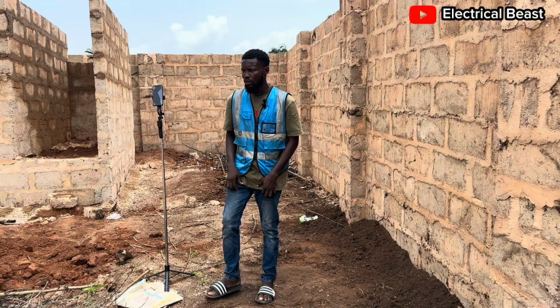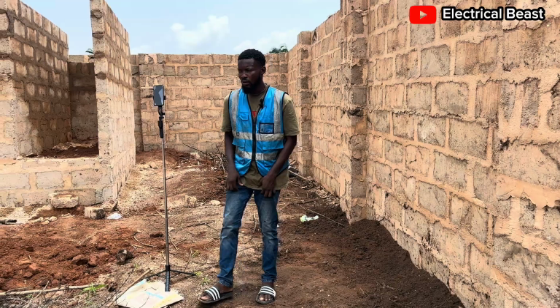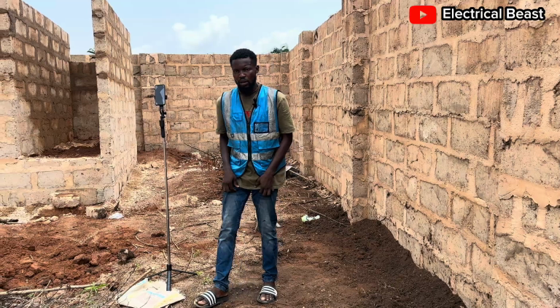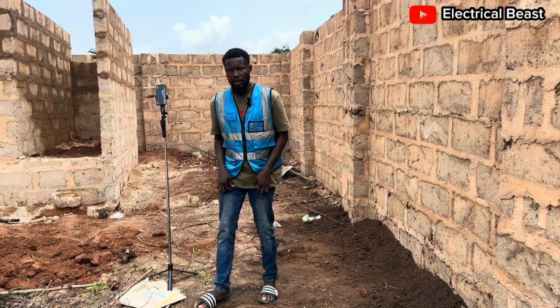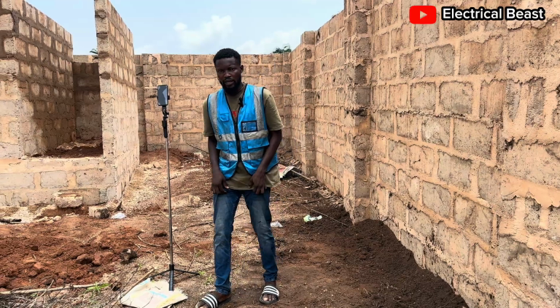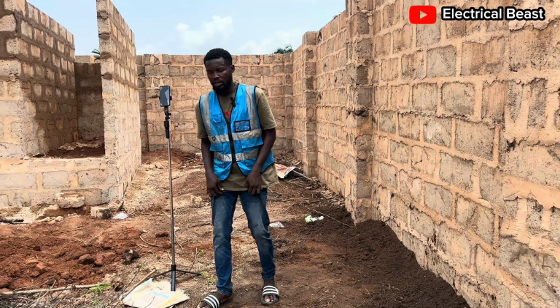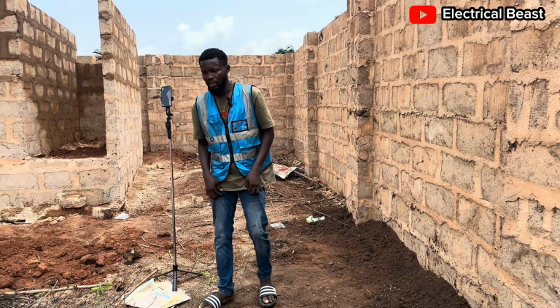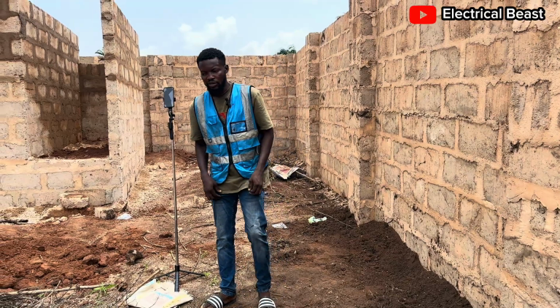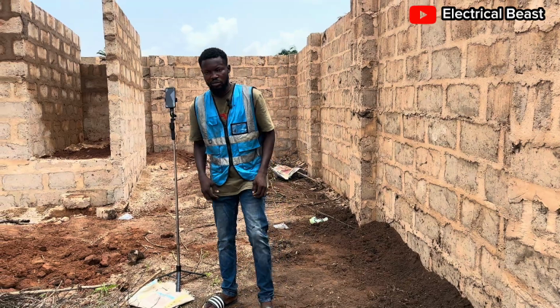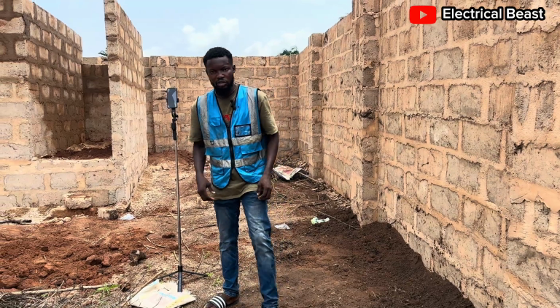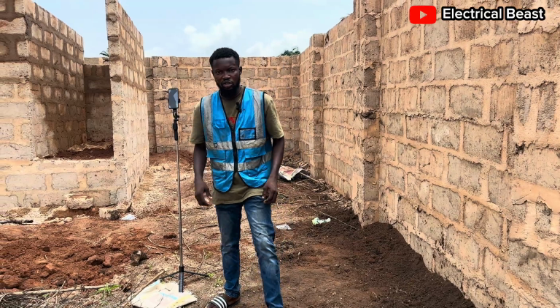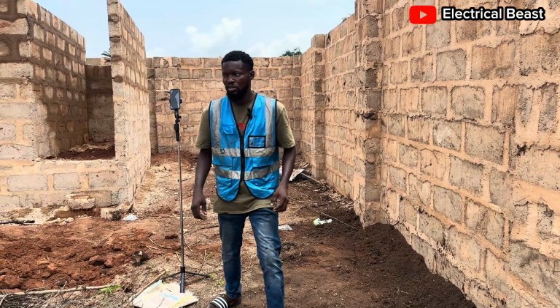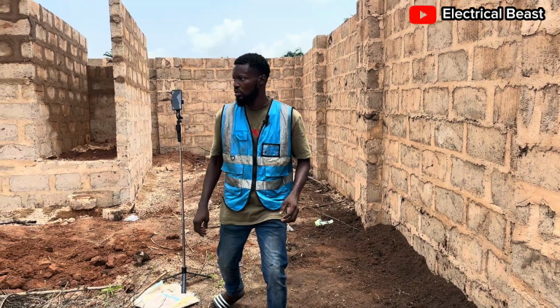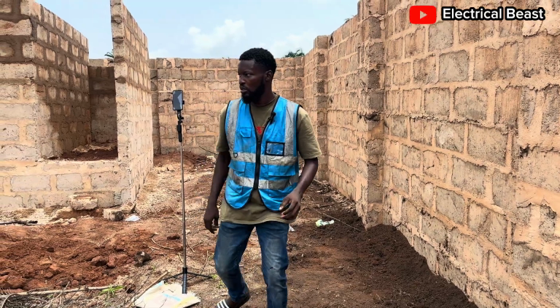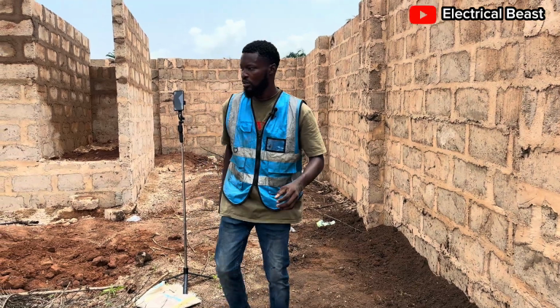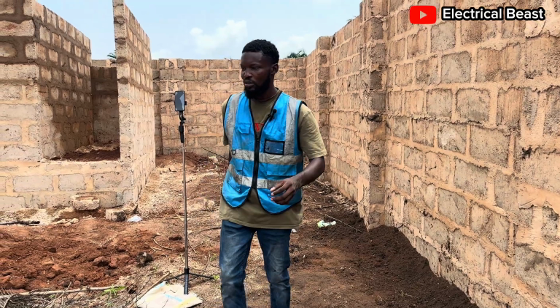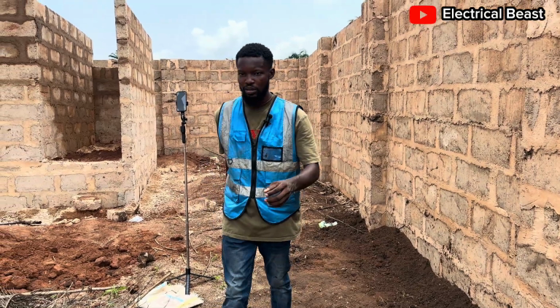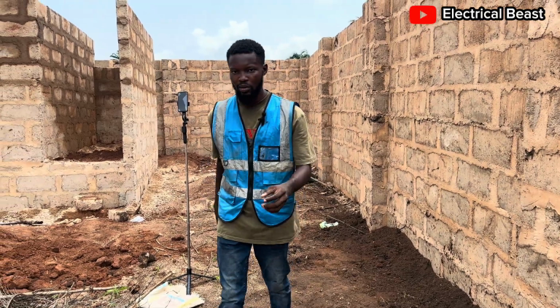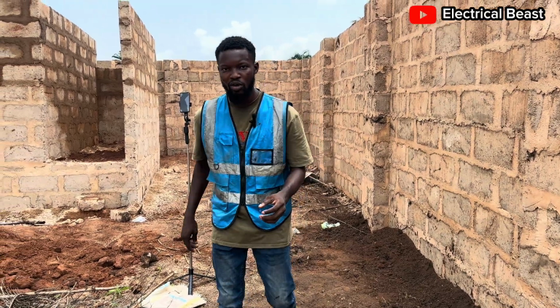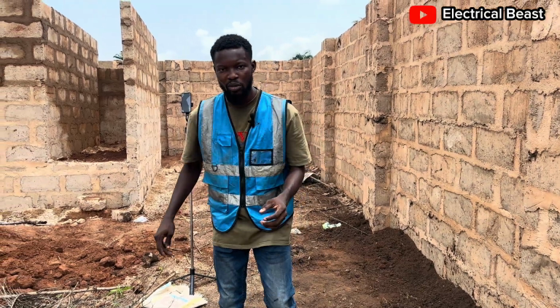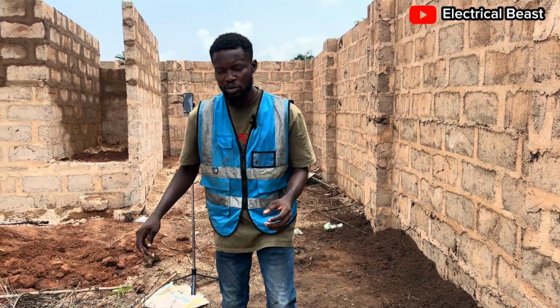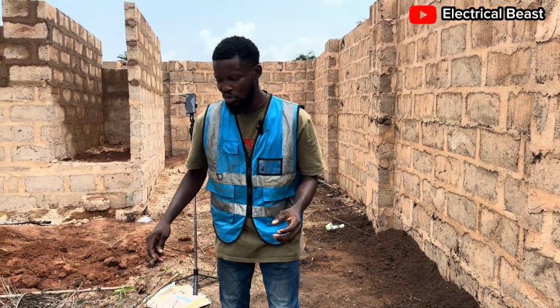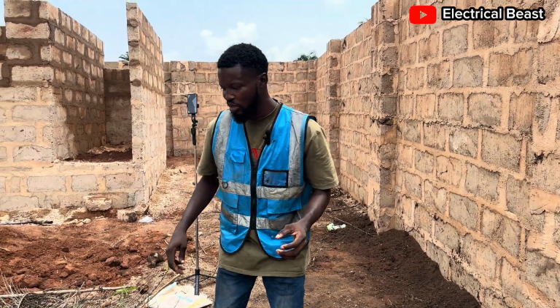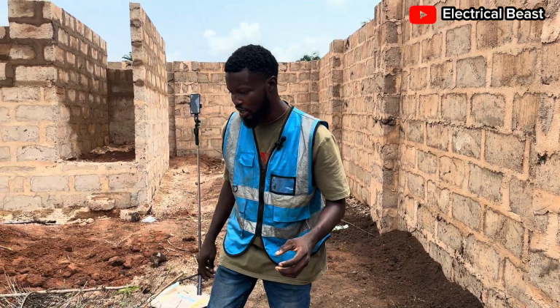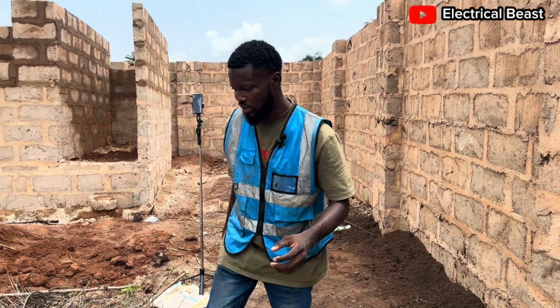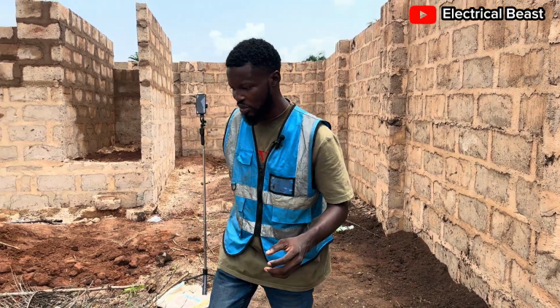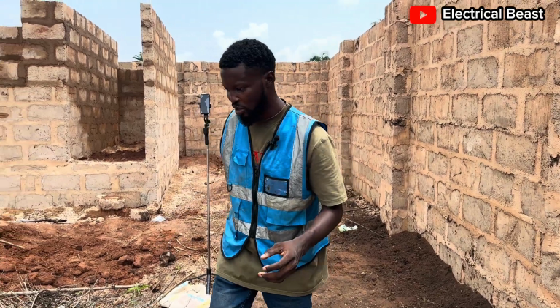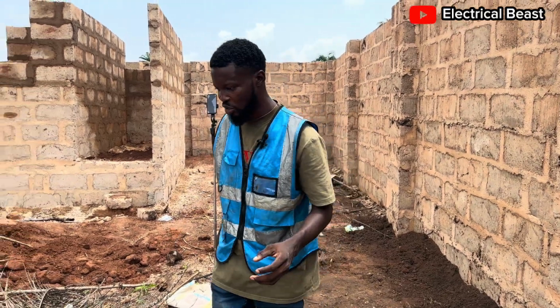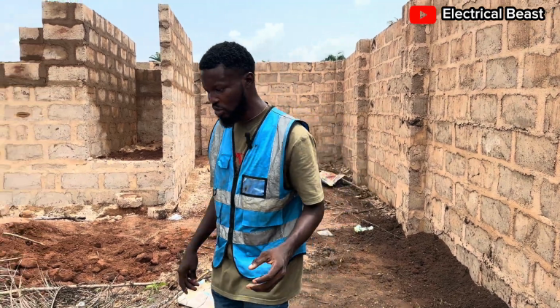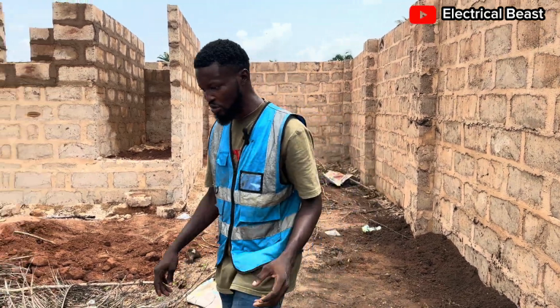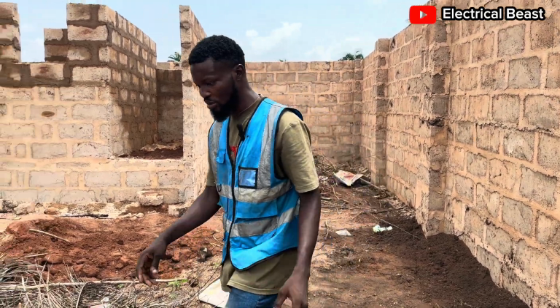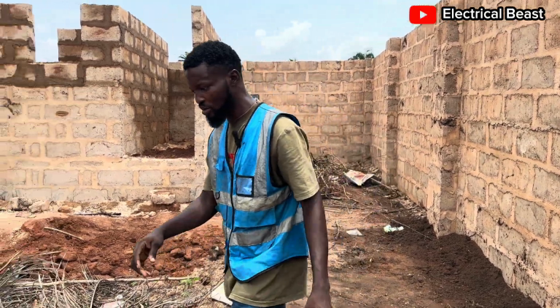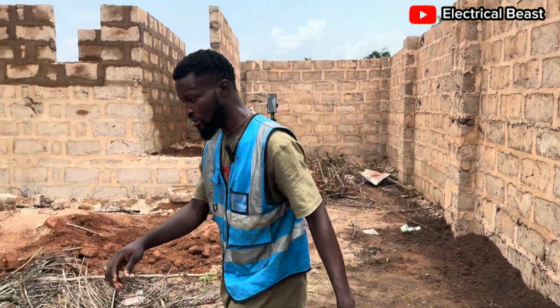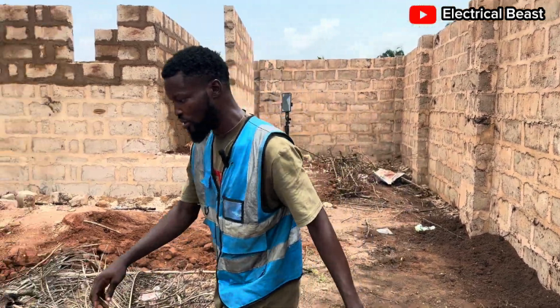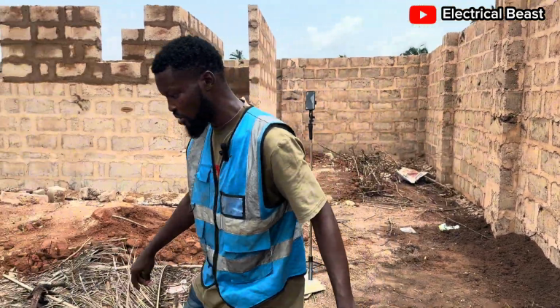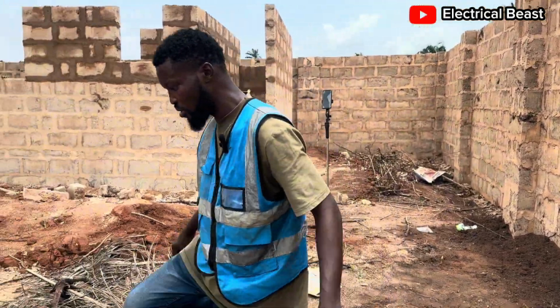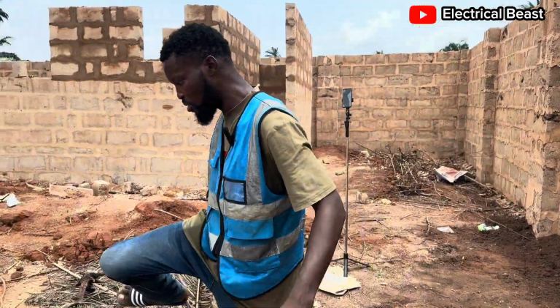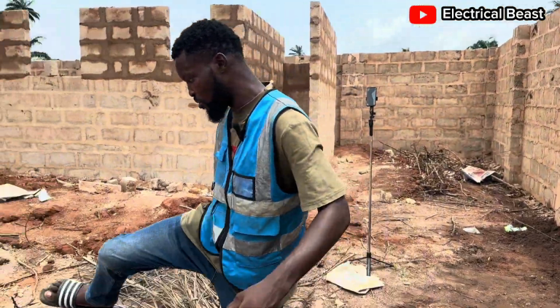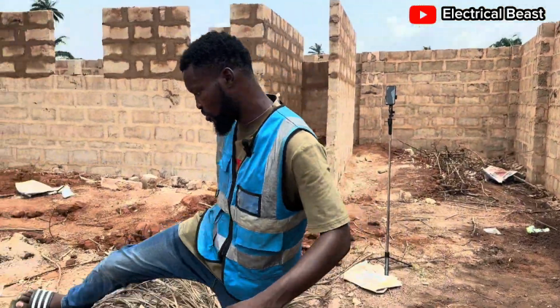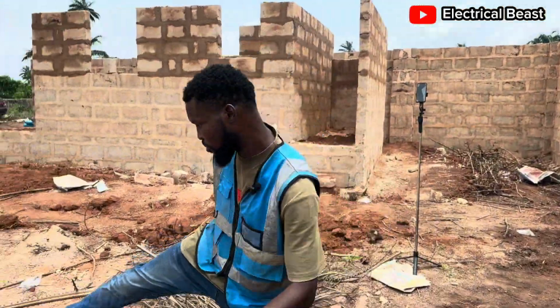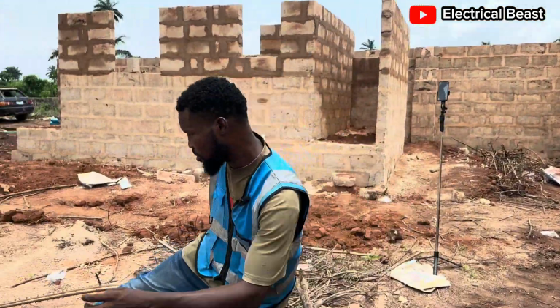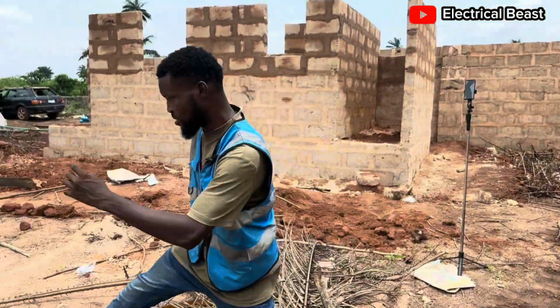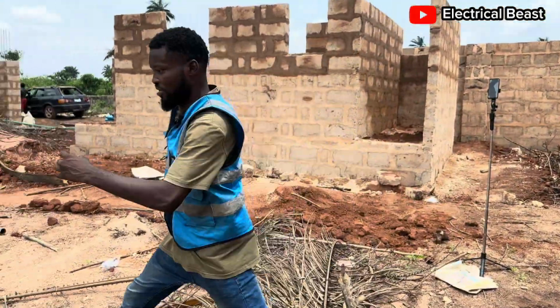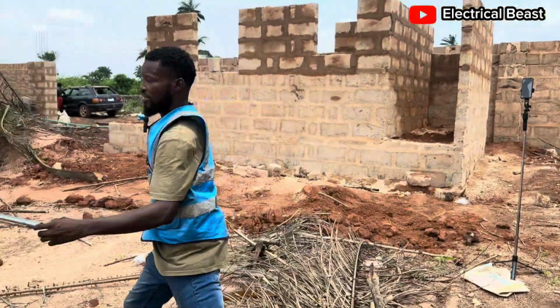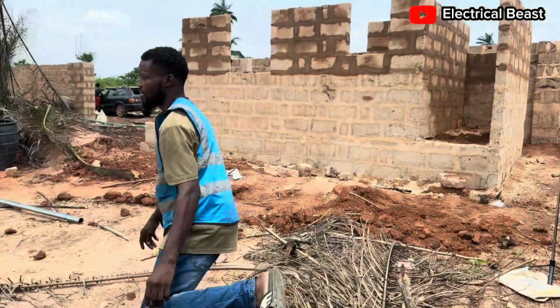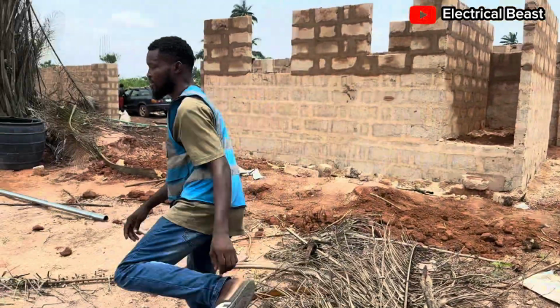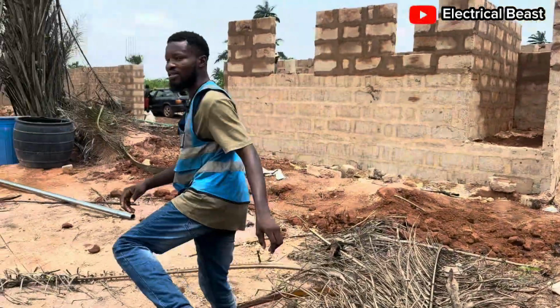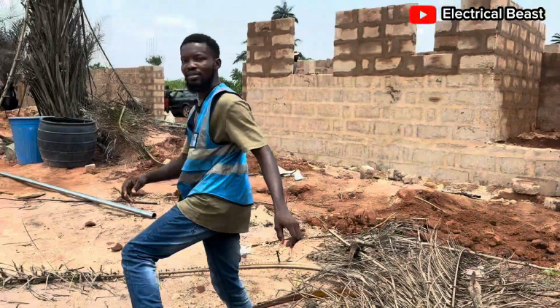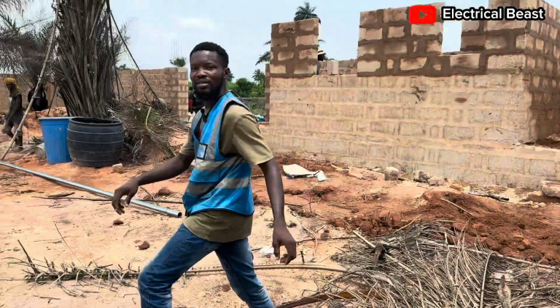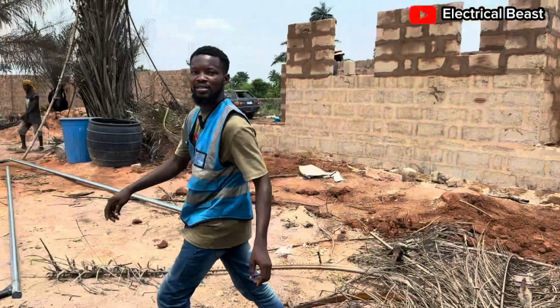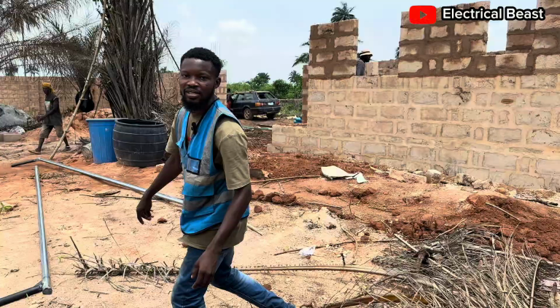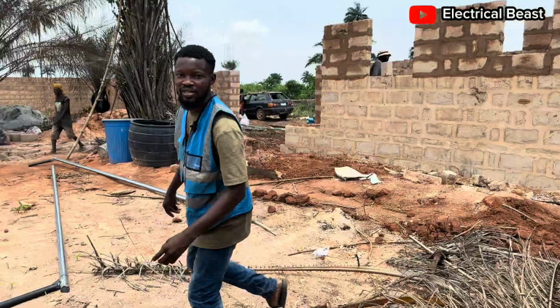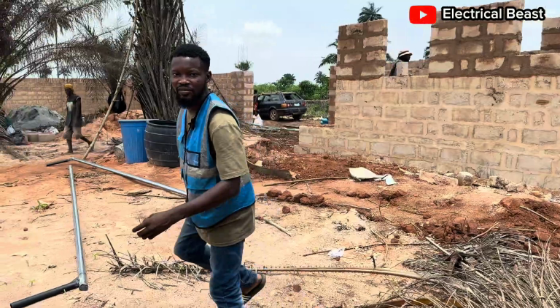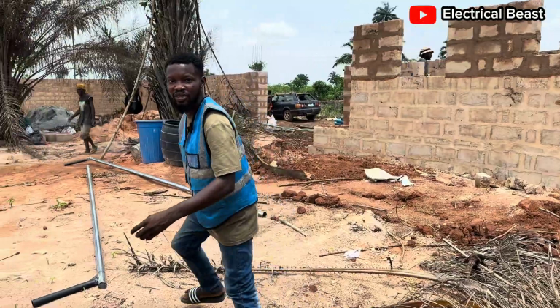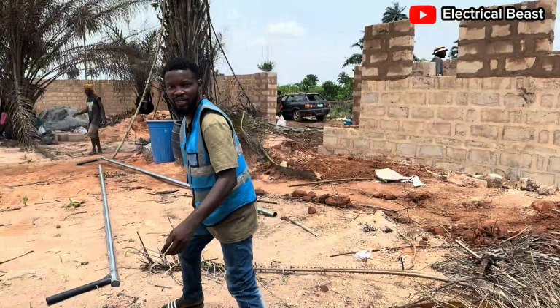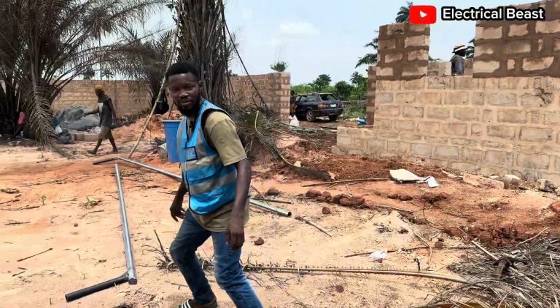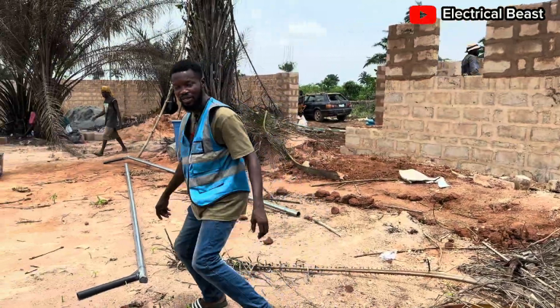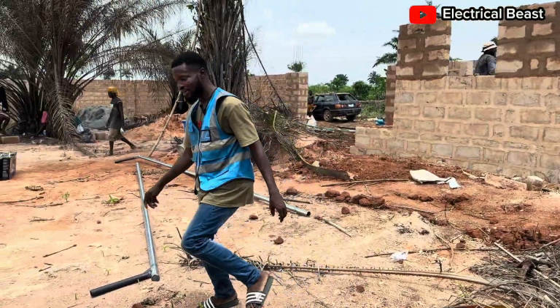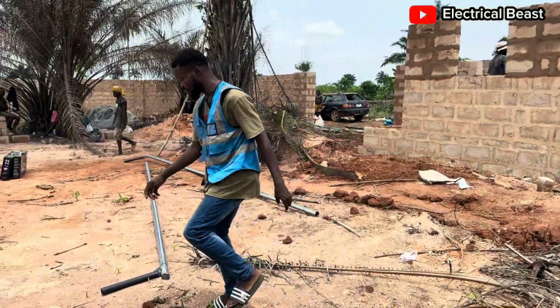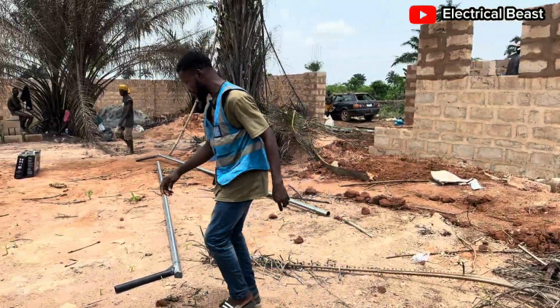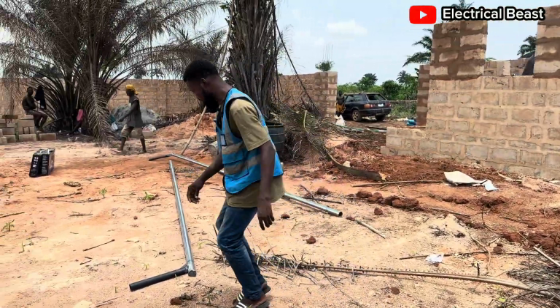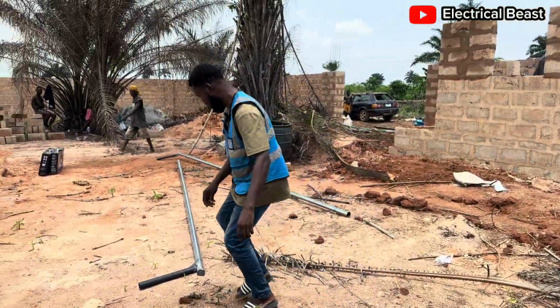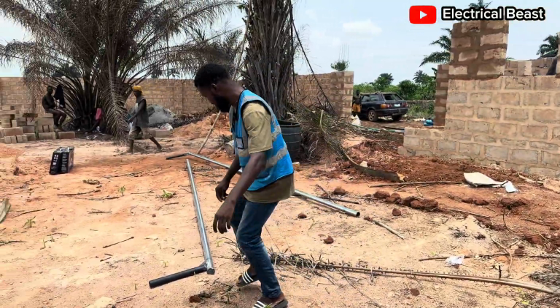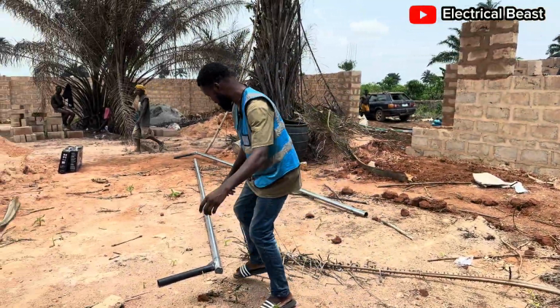Alright, thank you very much and welcome to another installation of CCTV camera plus lights.